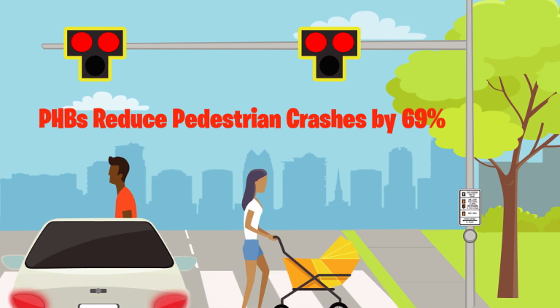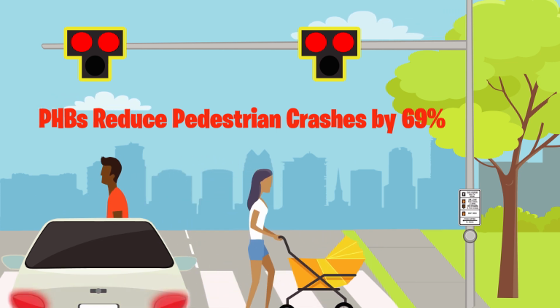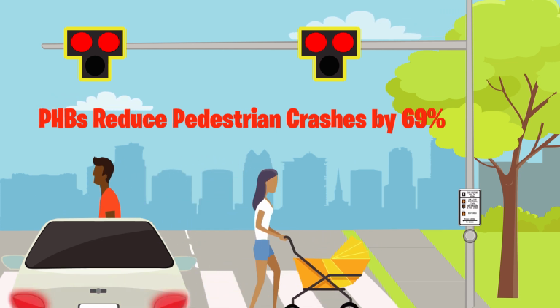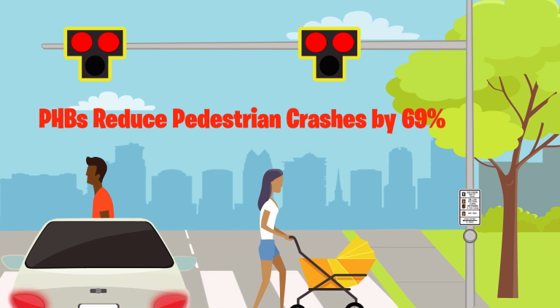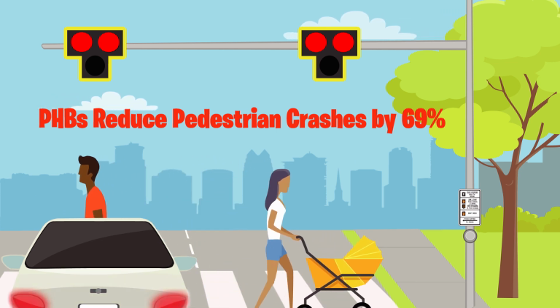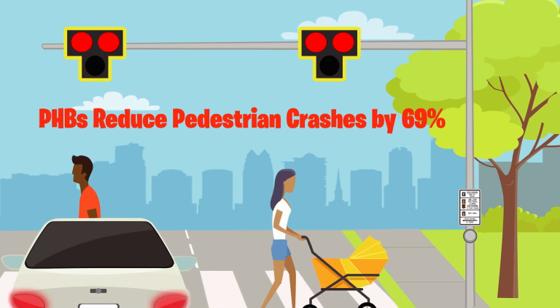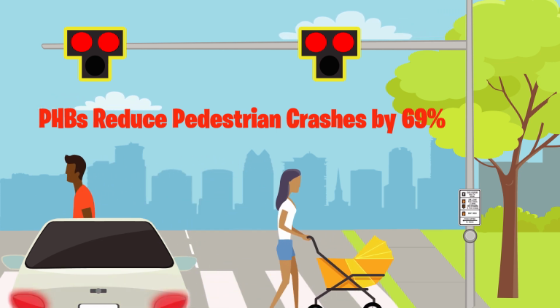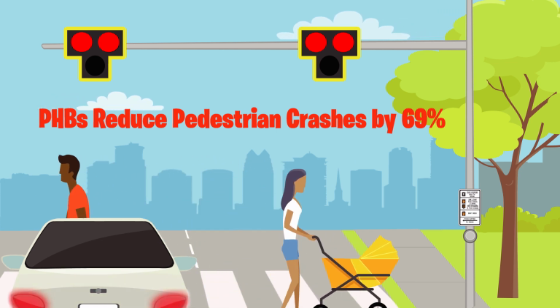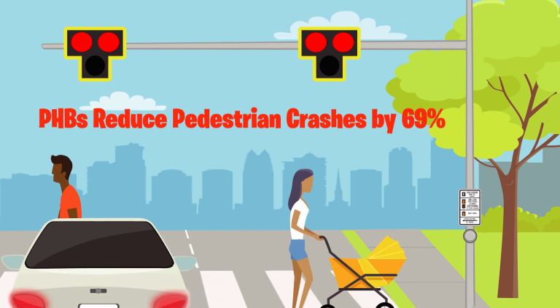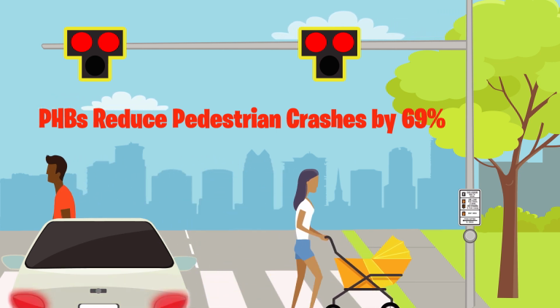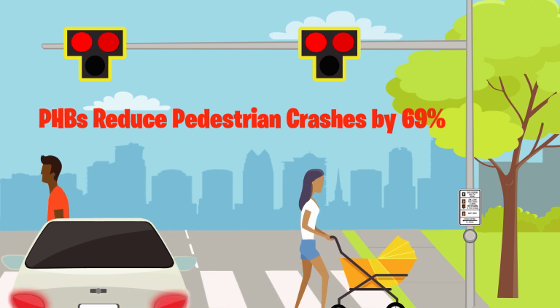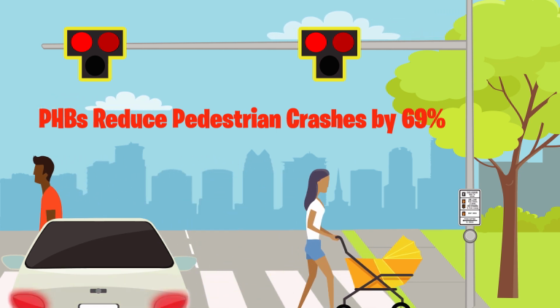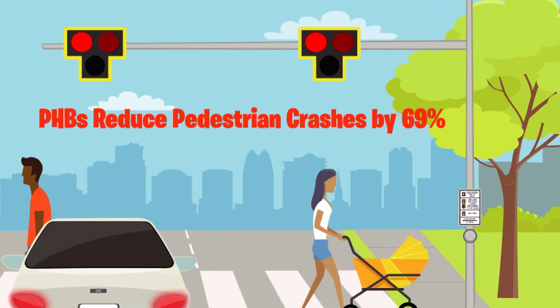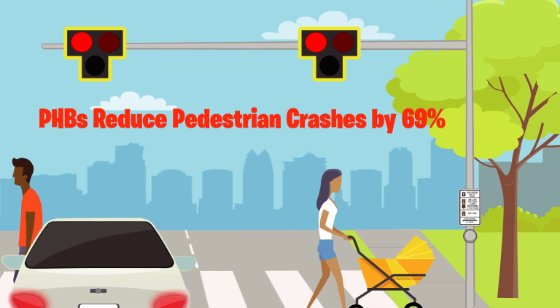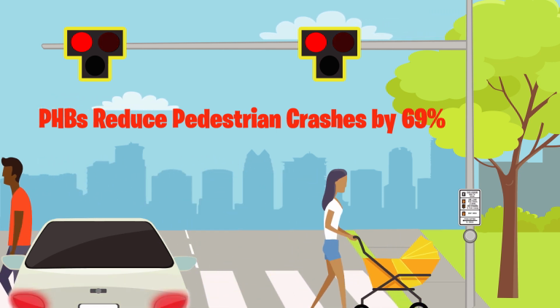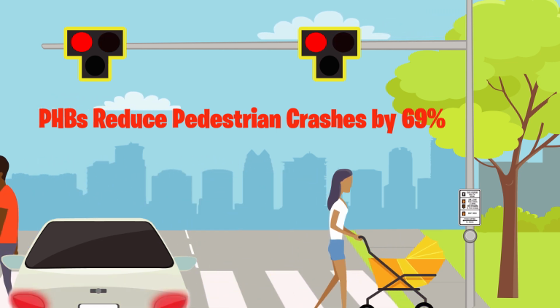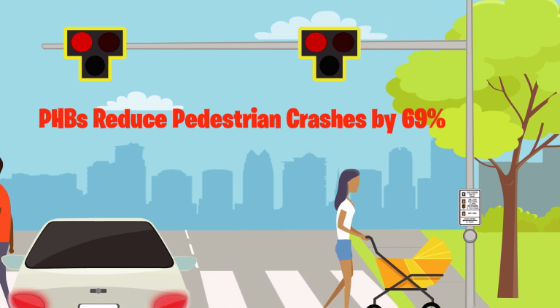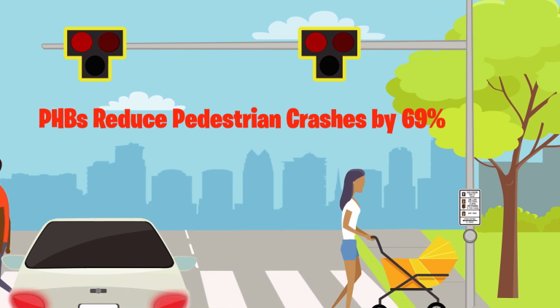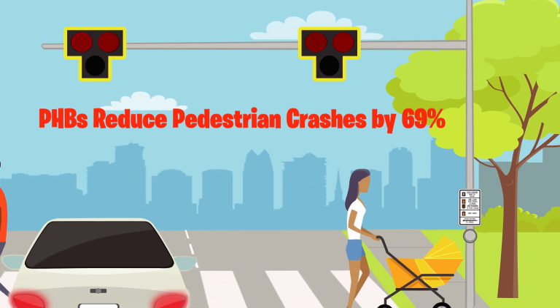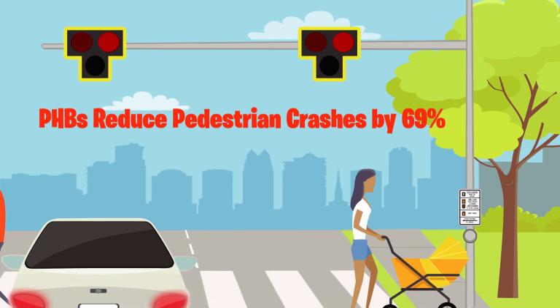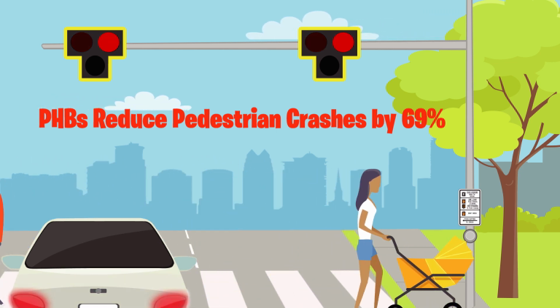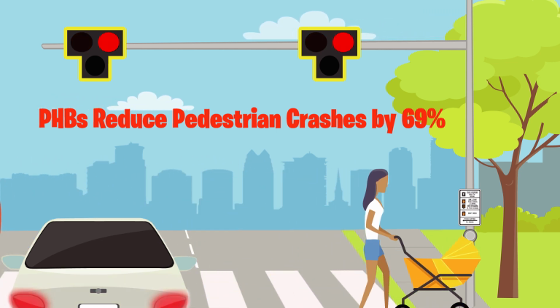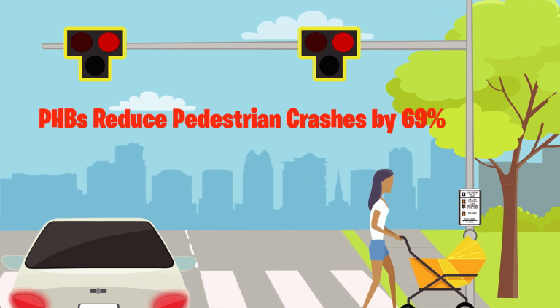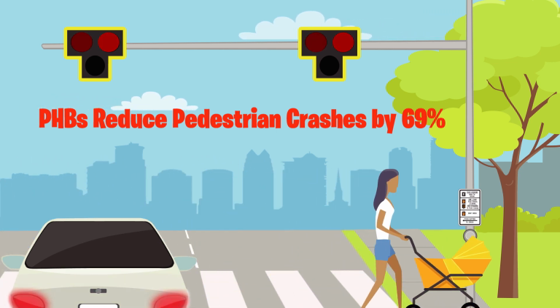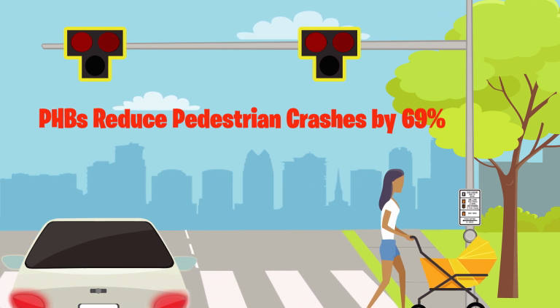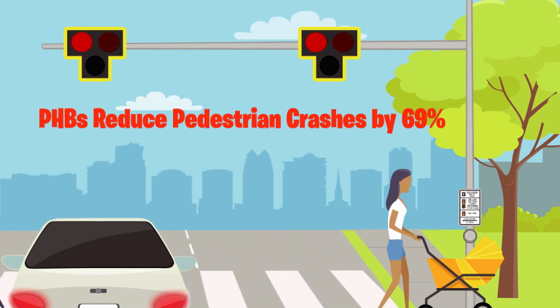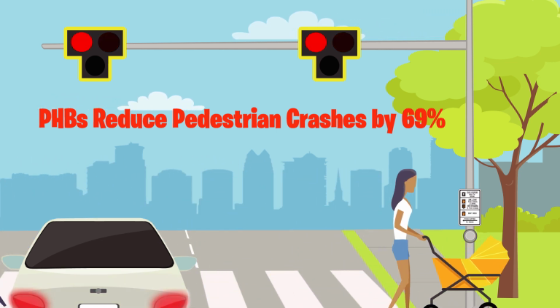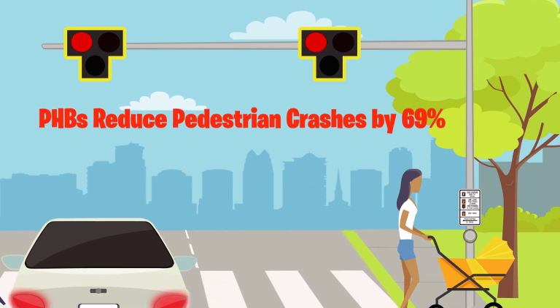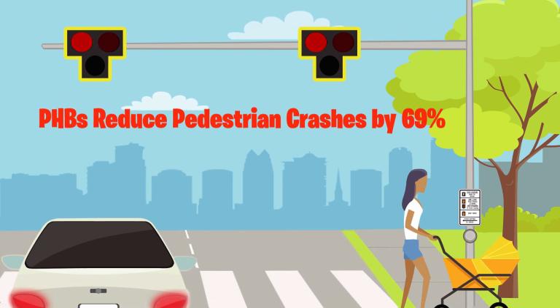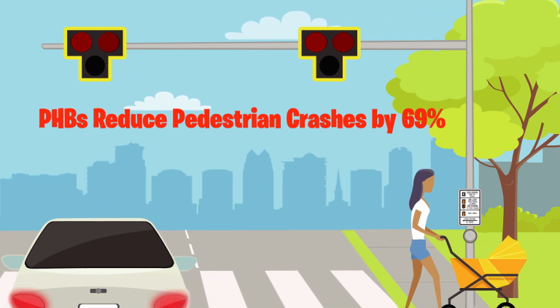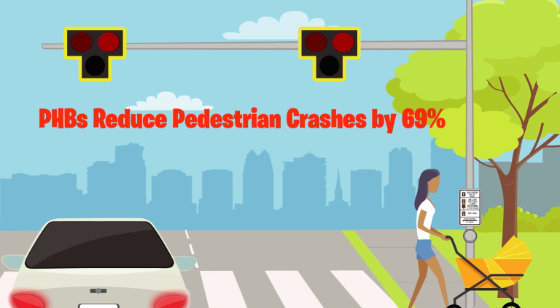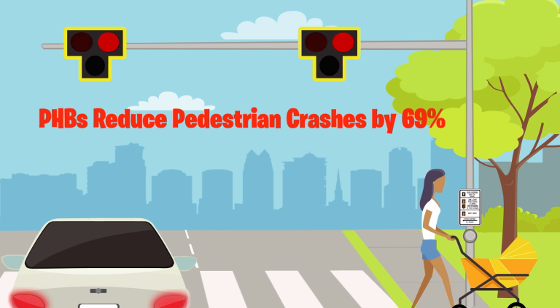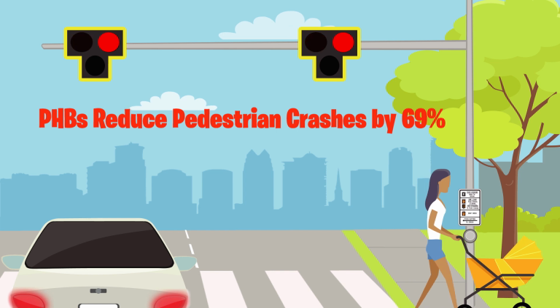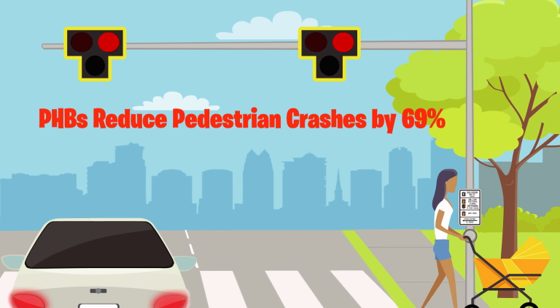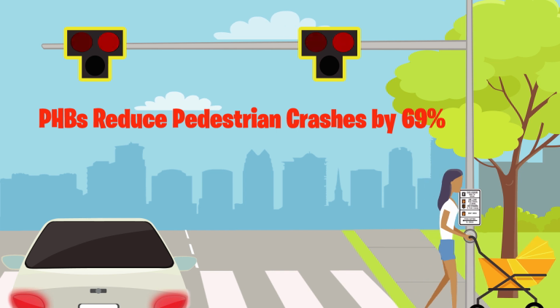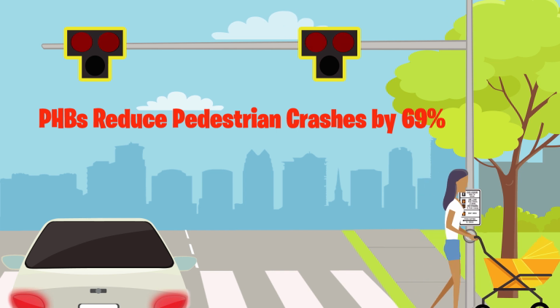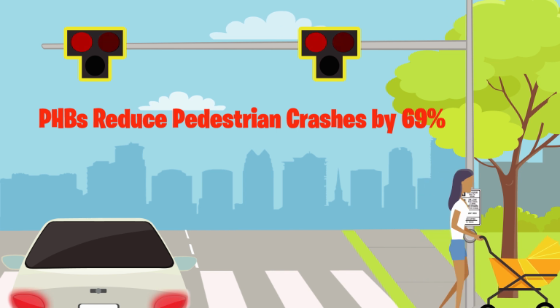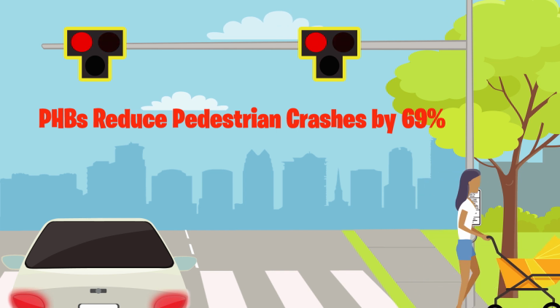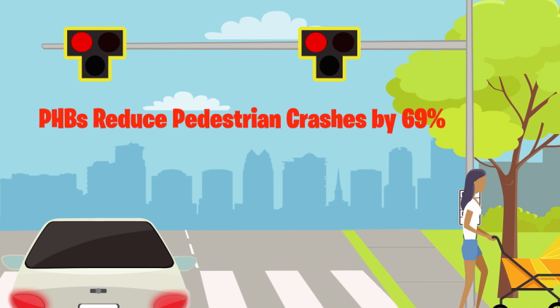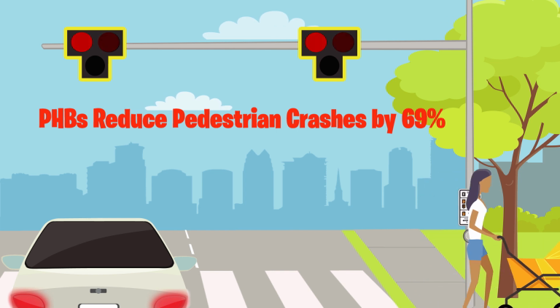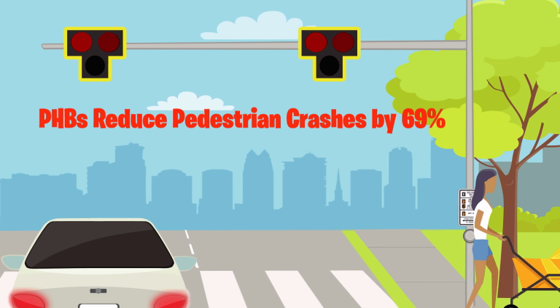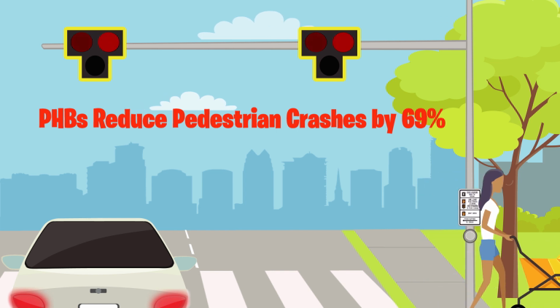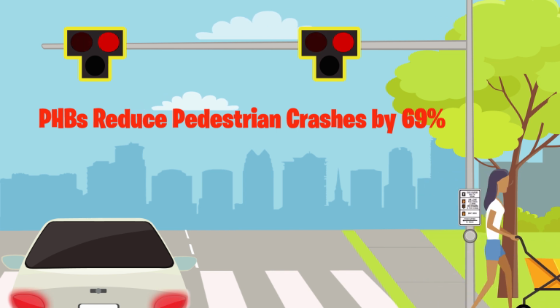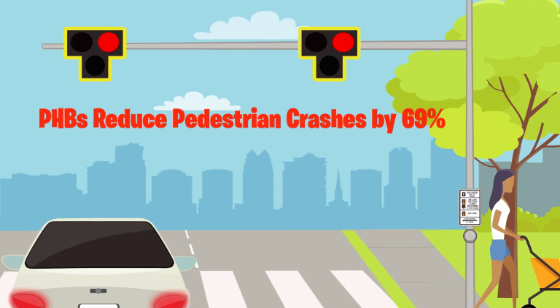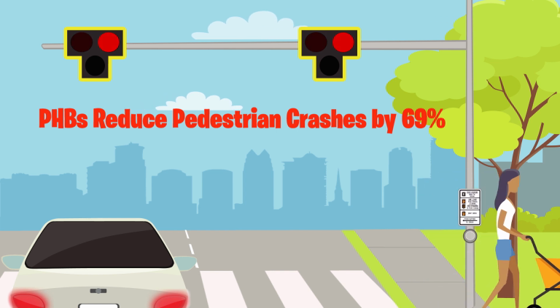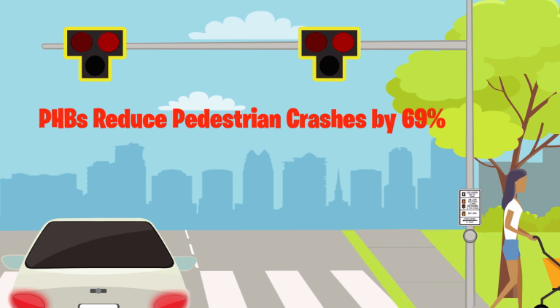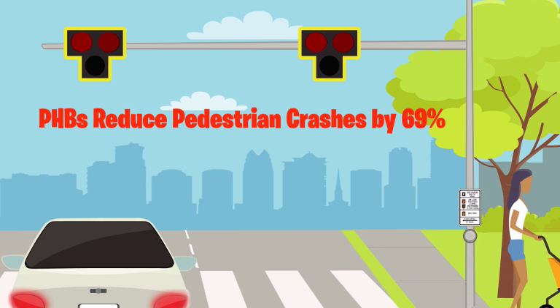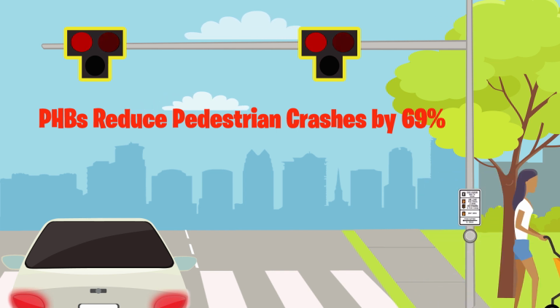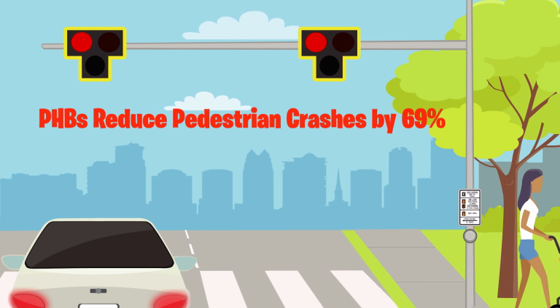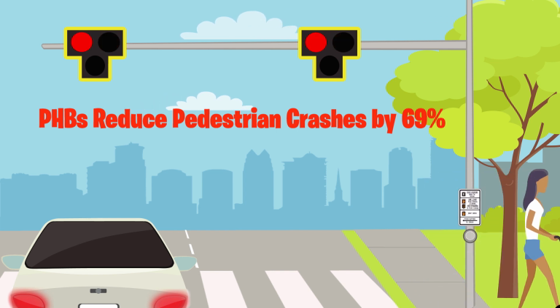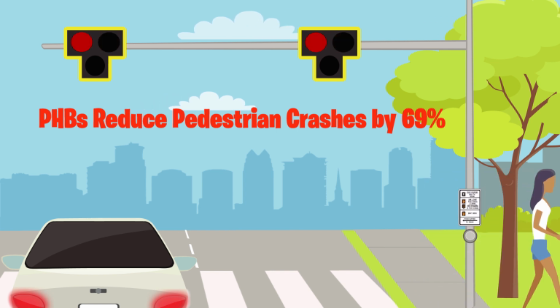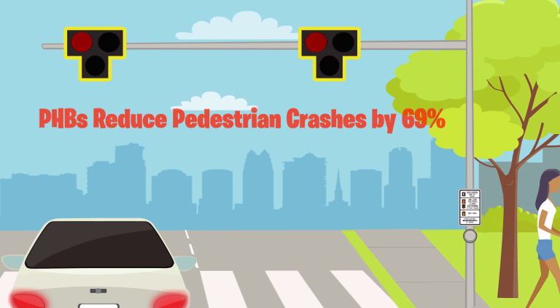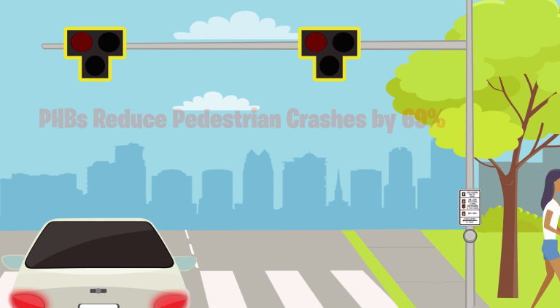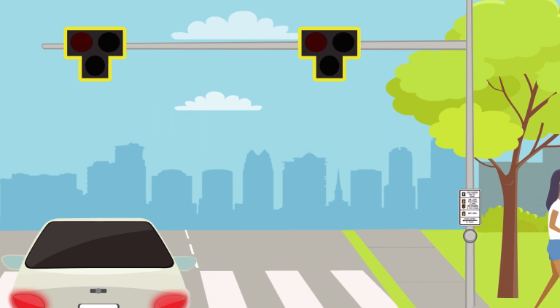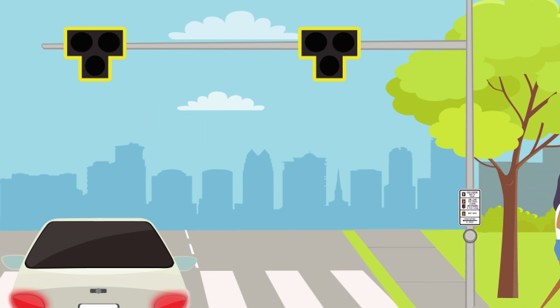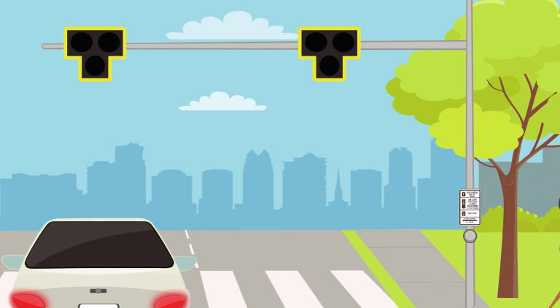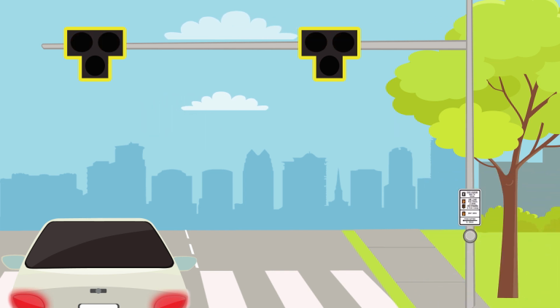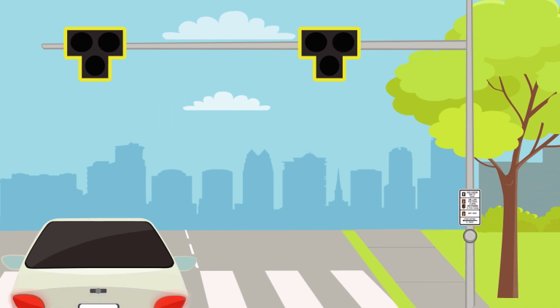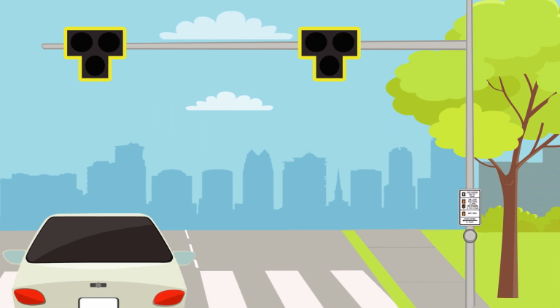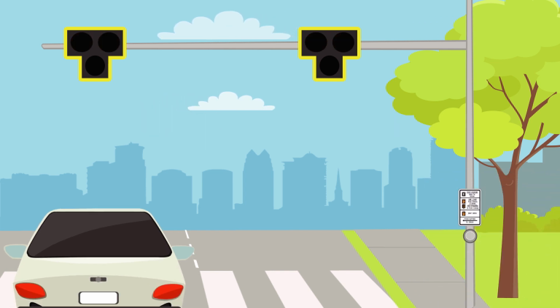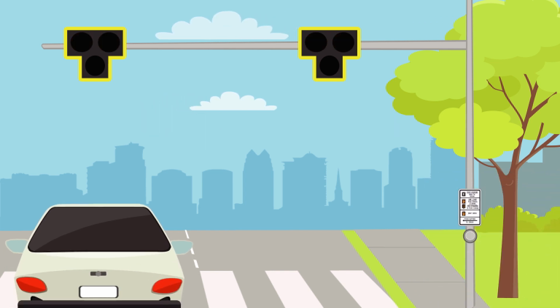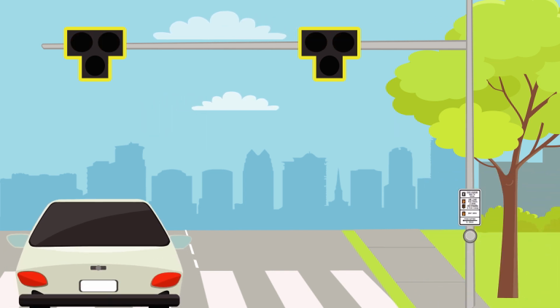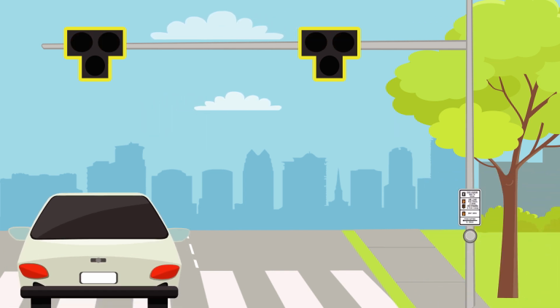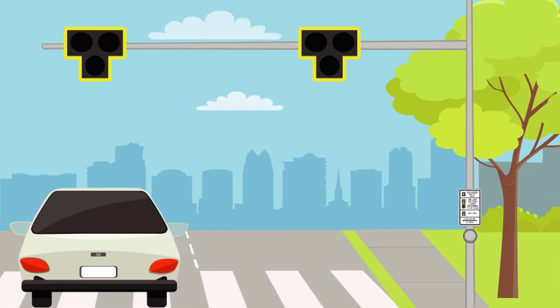When the beacon flashes red, drivers must stop but can proceed if the crosswalk is clear. When the beacon goes dark, traffic can proceed.